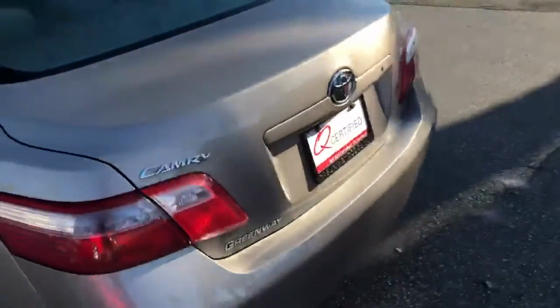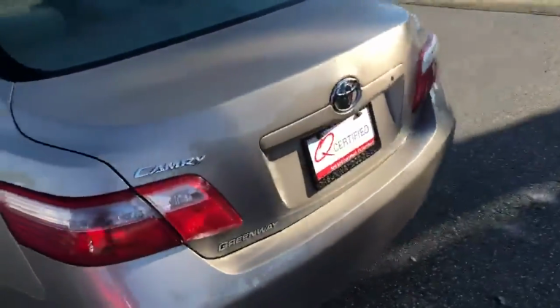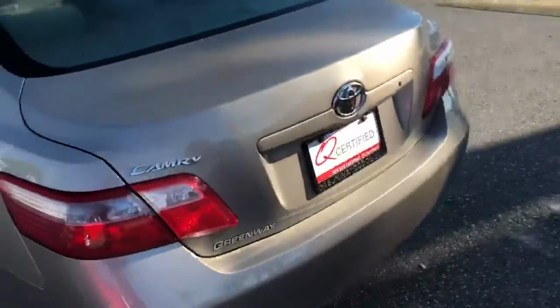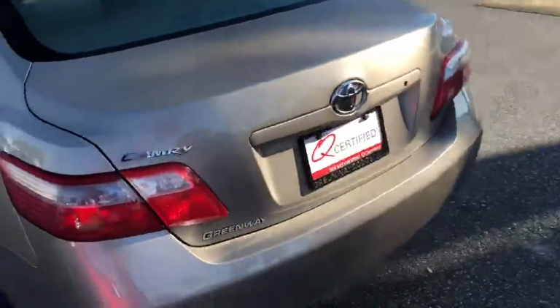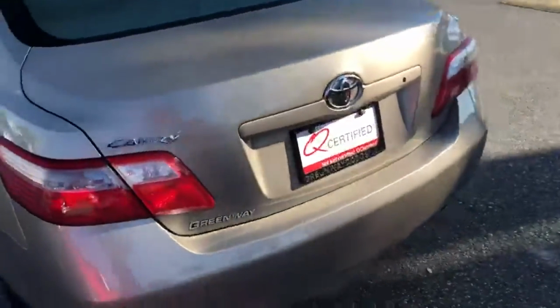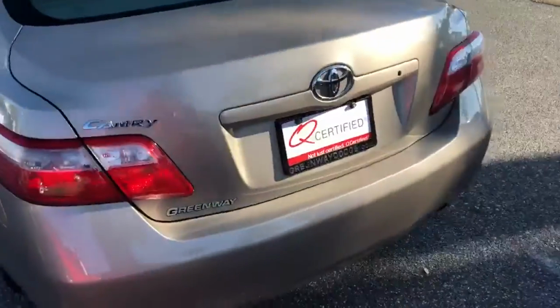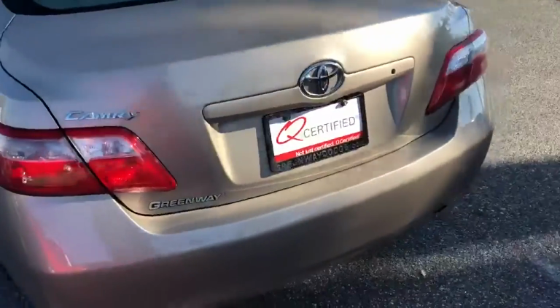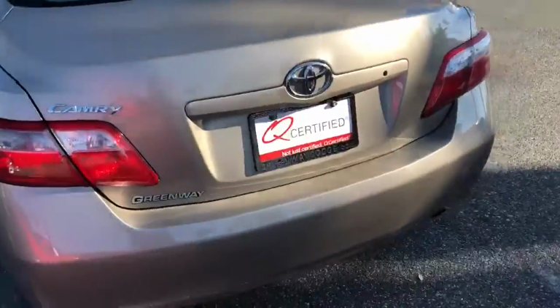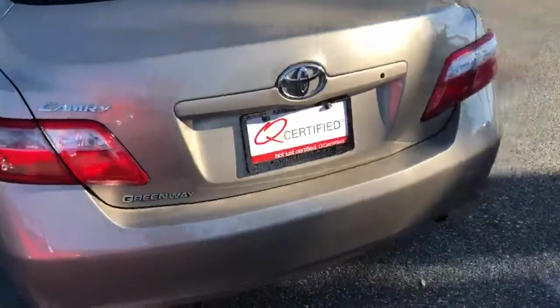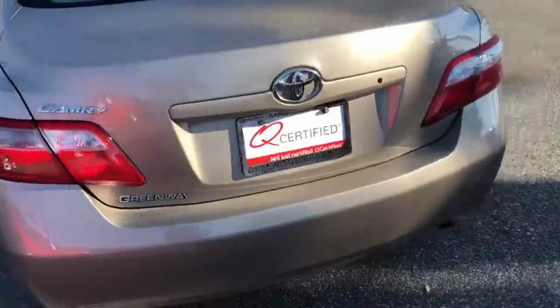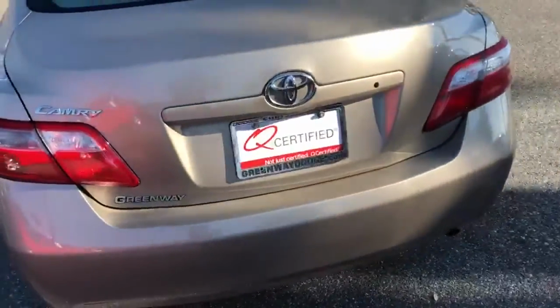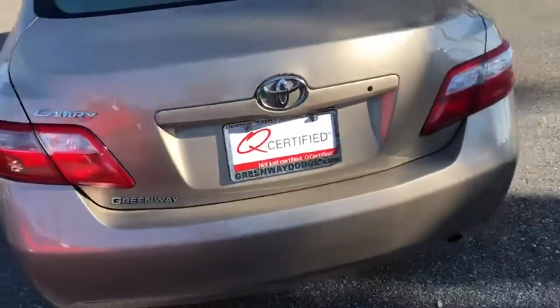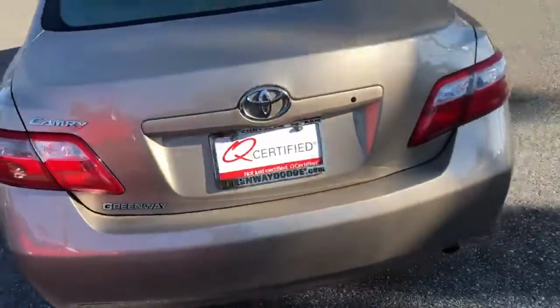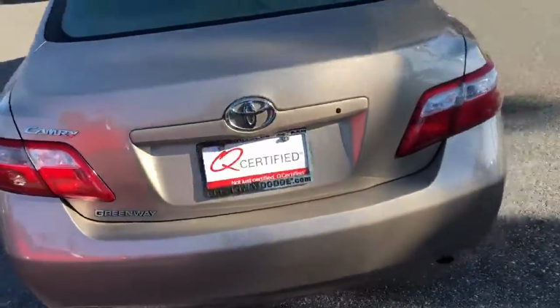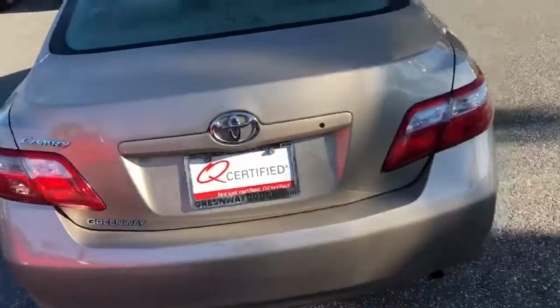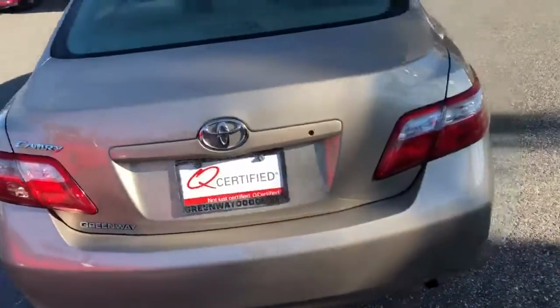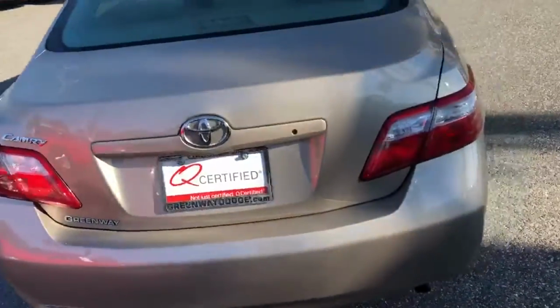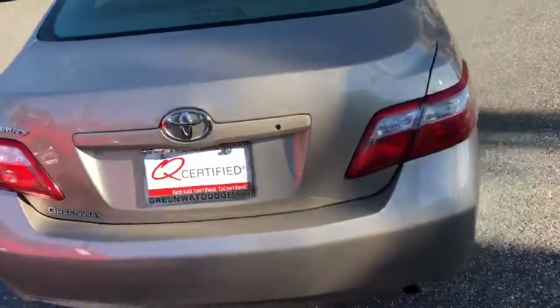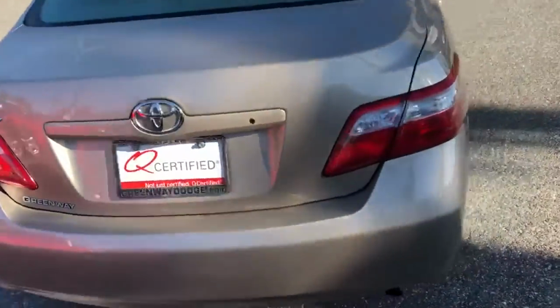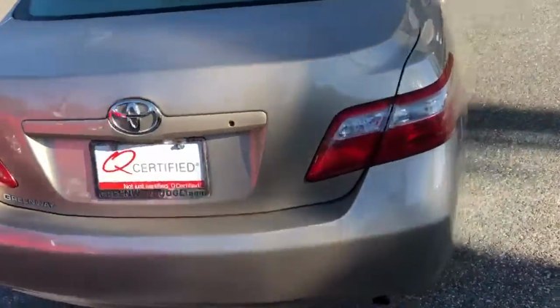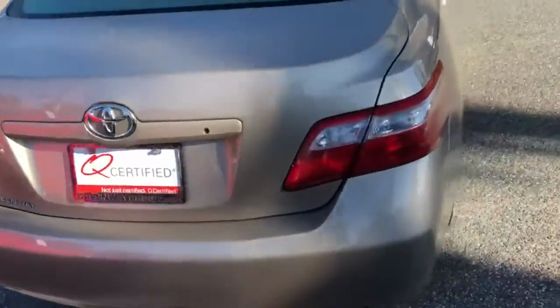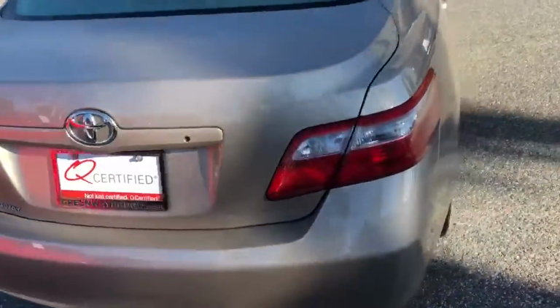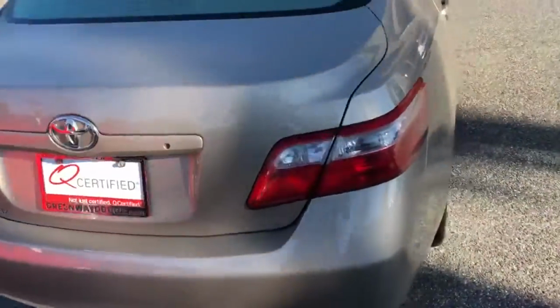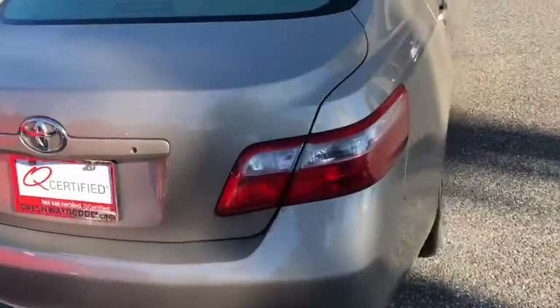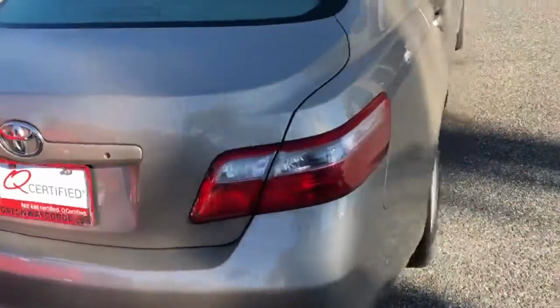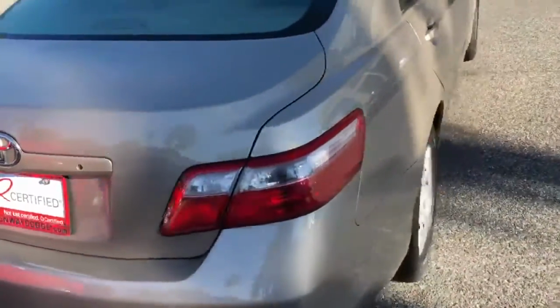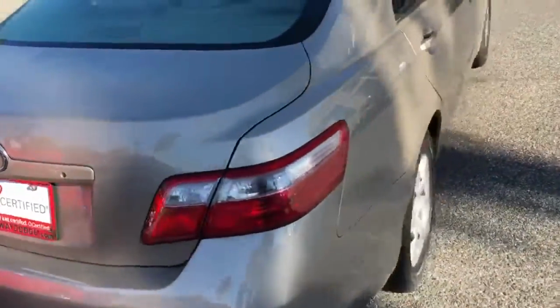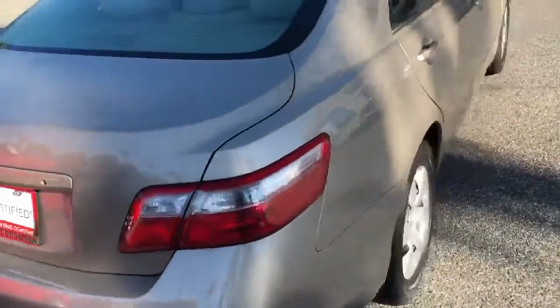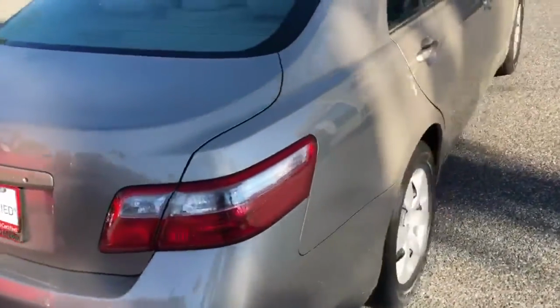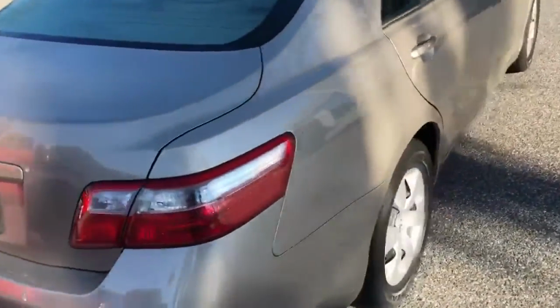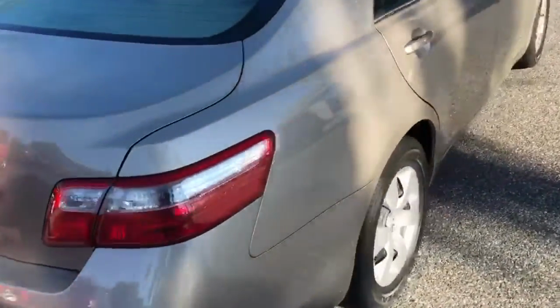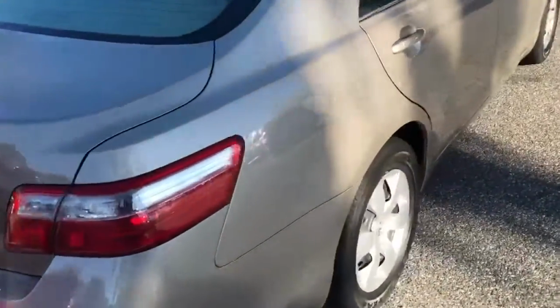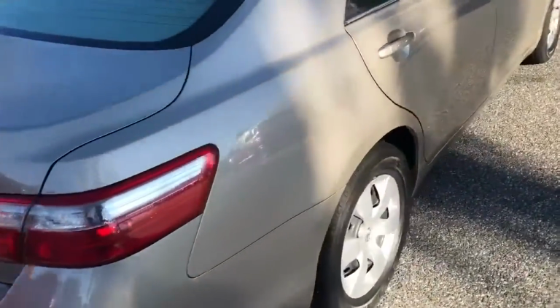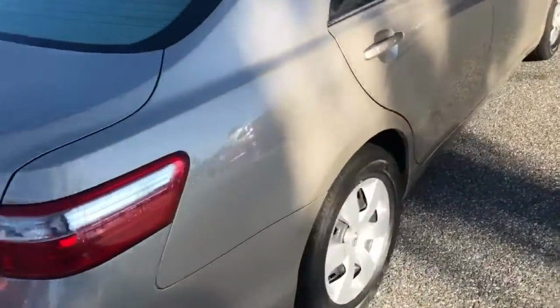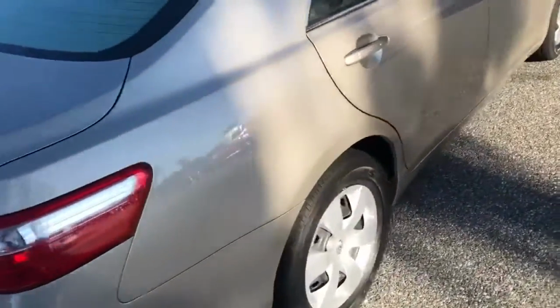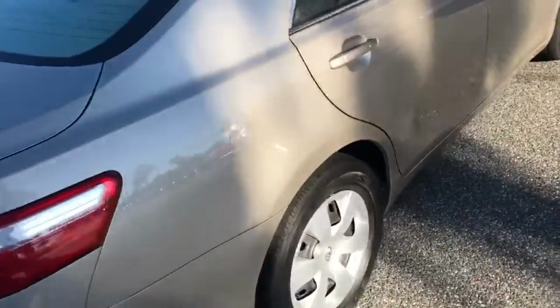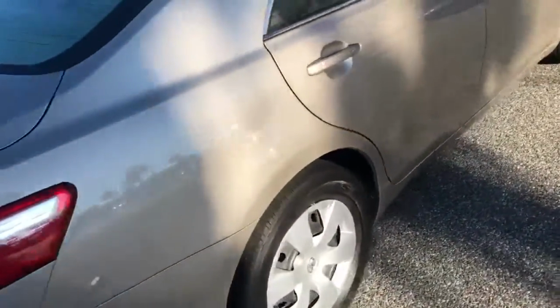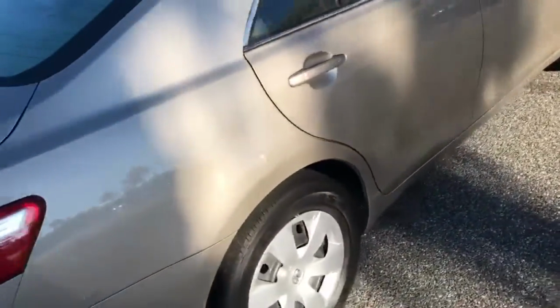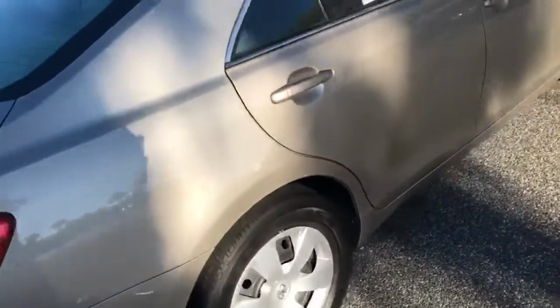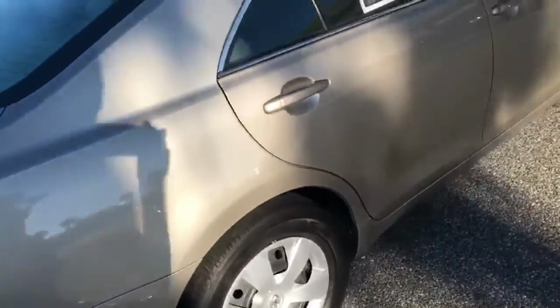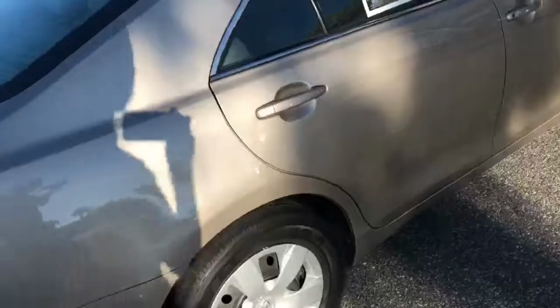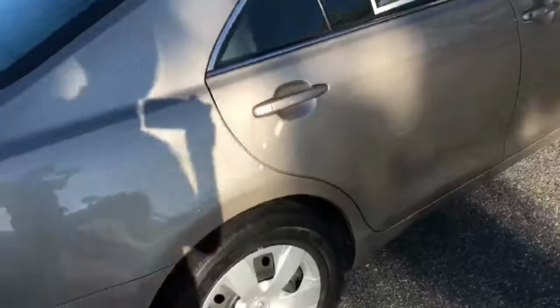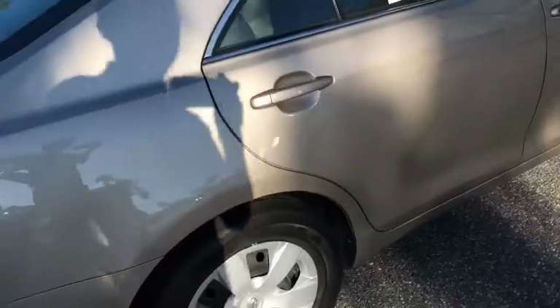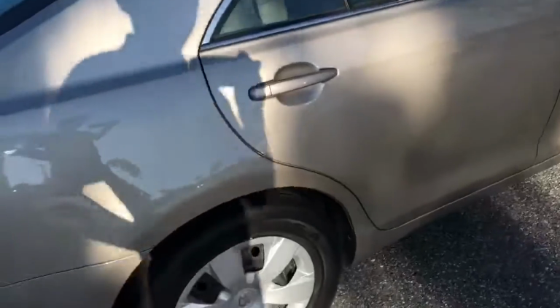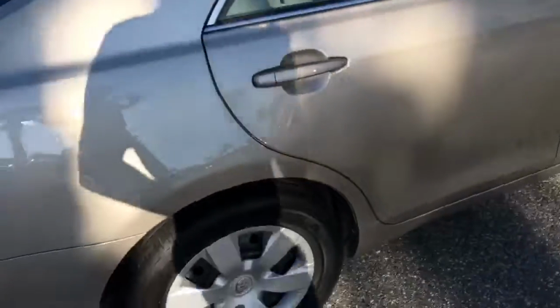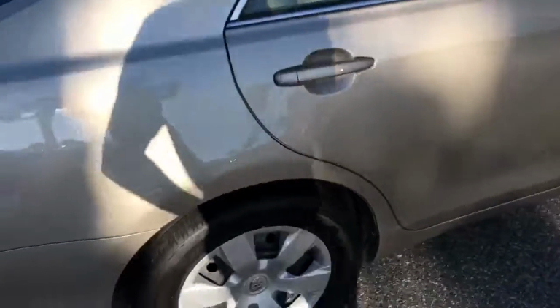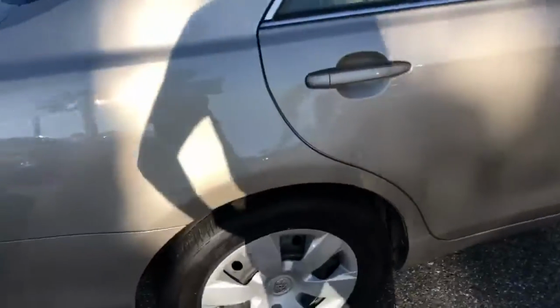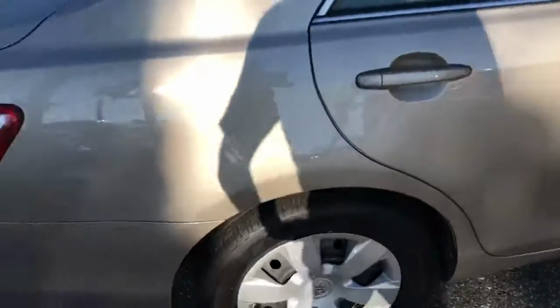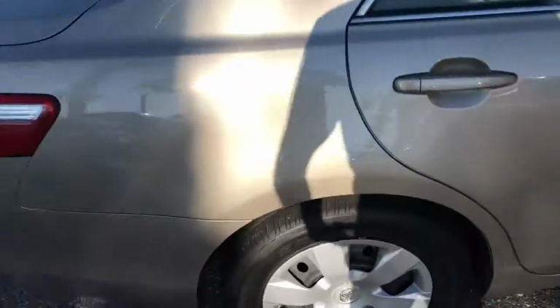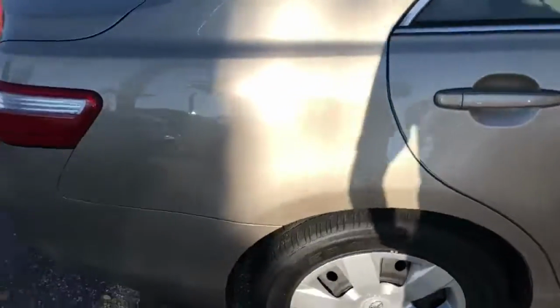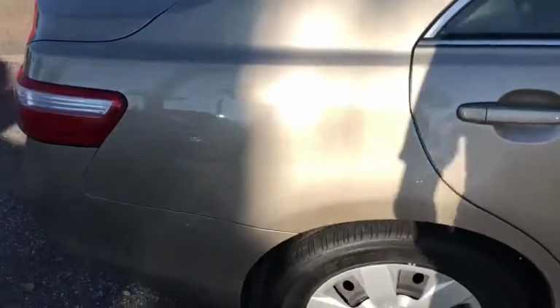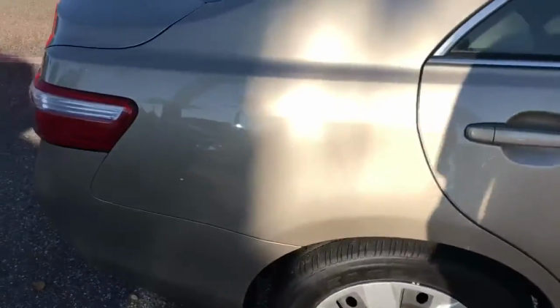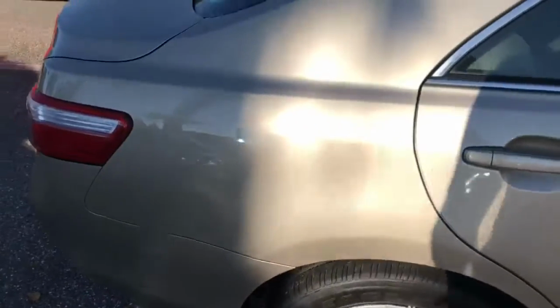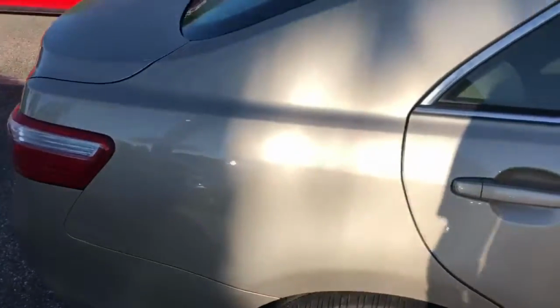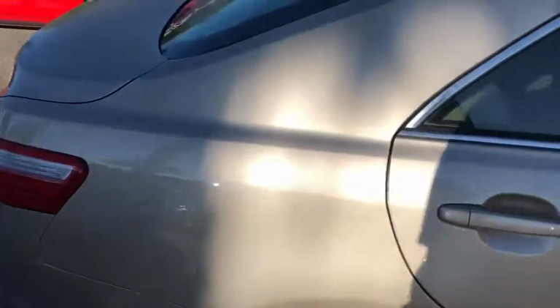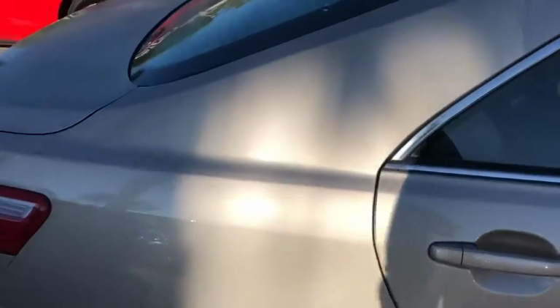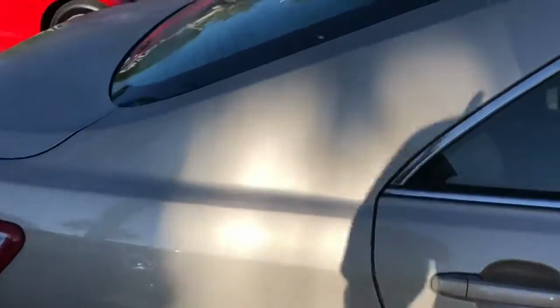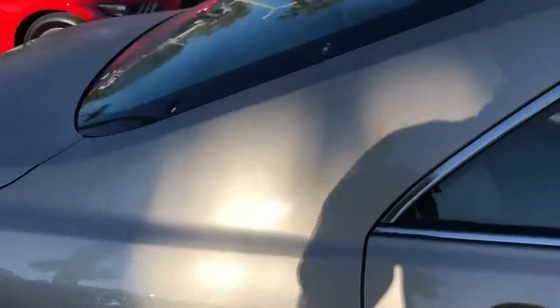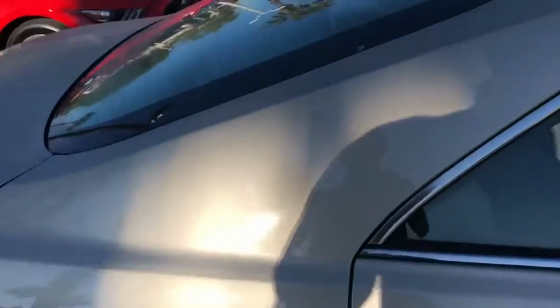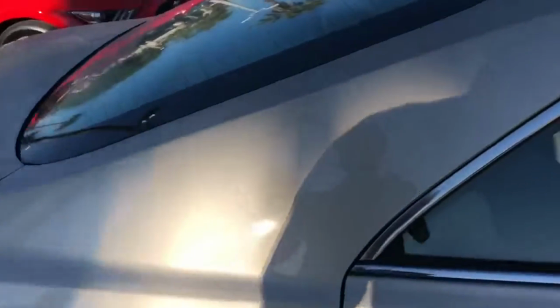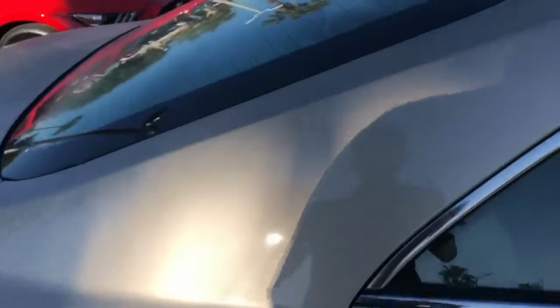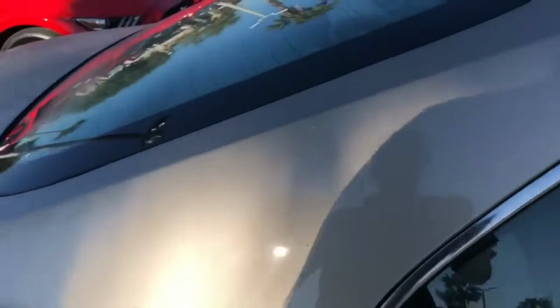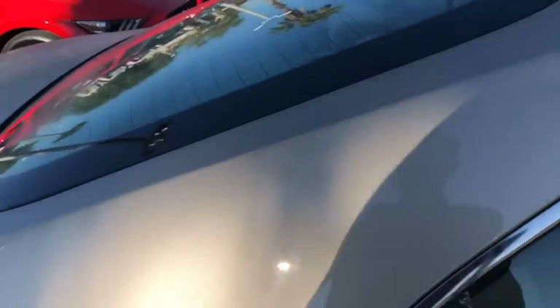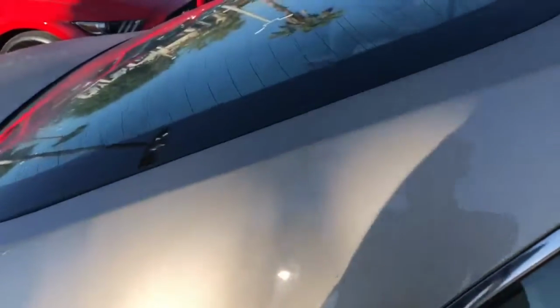Really clean car. It's Q-certified, so you have your two year, 100,000 mile warranty. Real nice tires. Real nice paint.